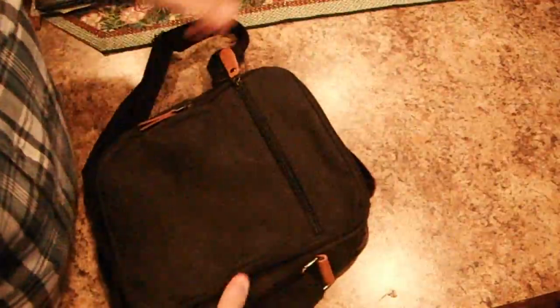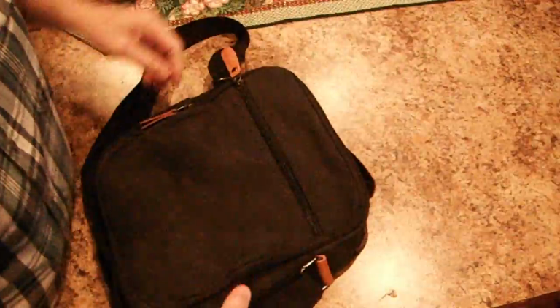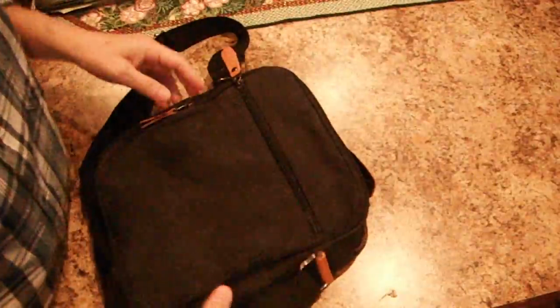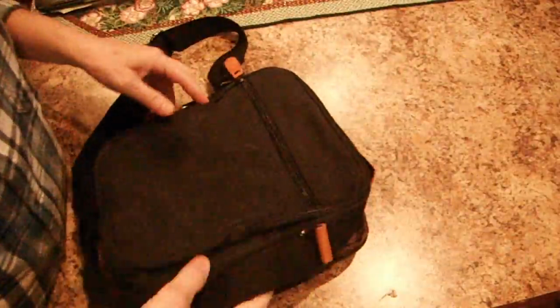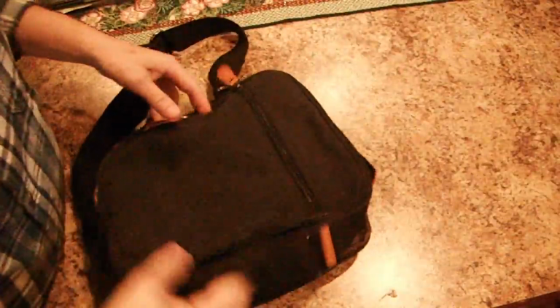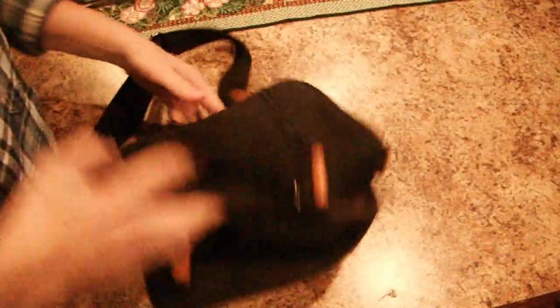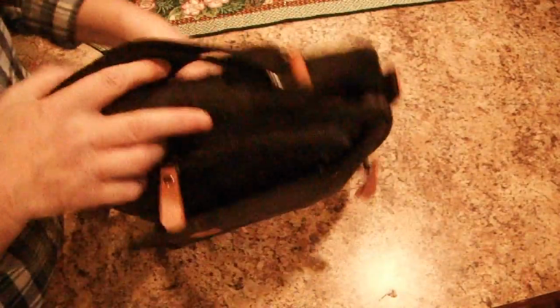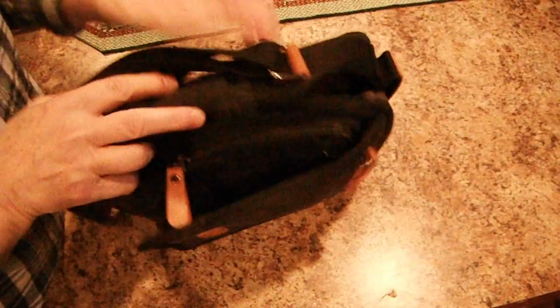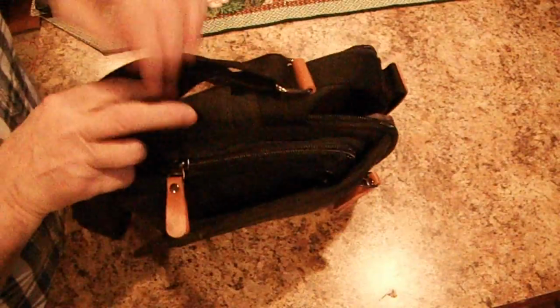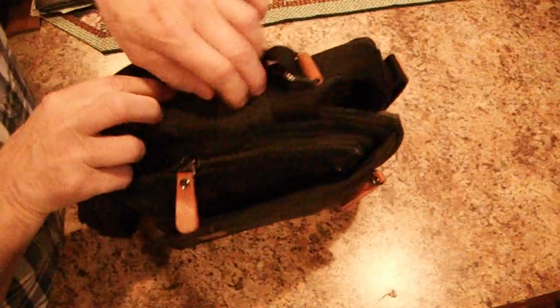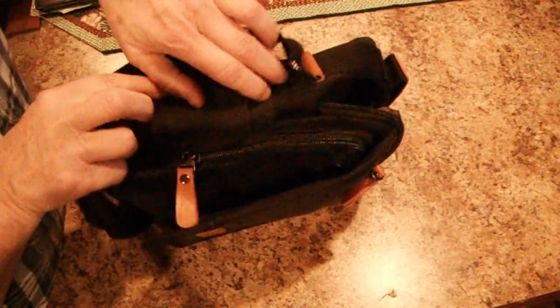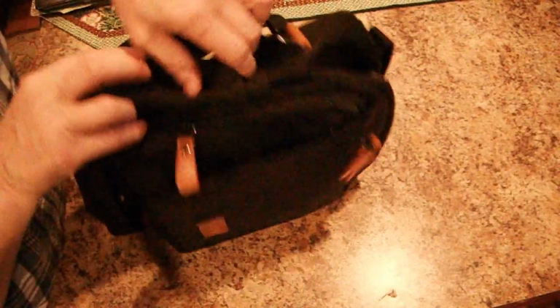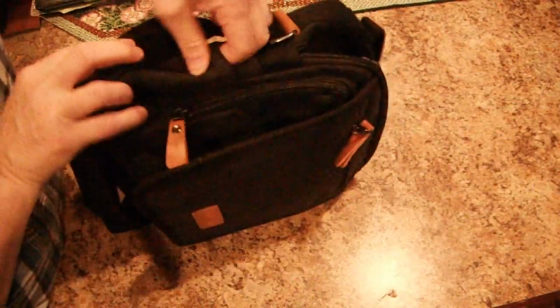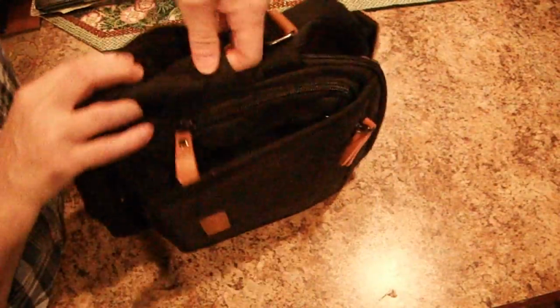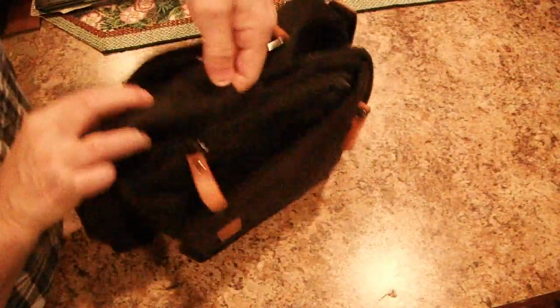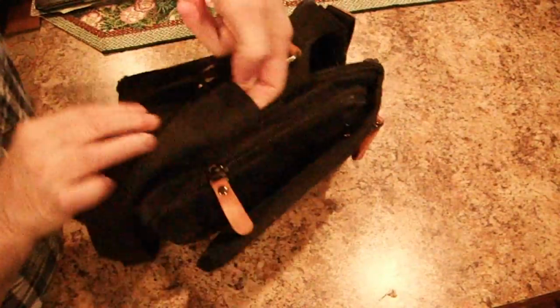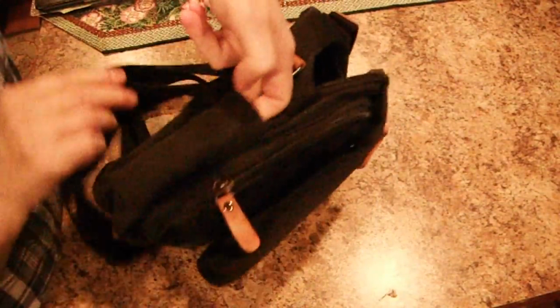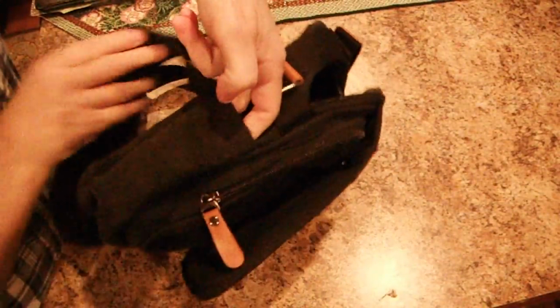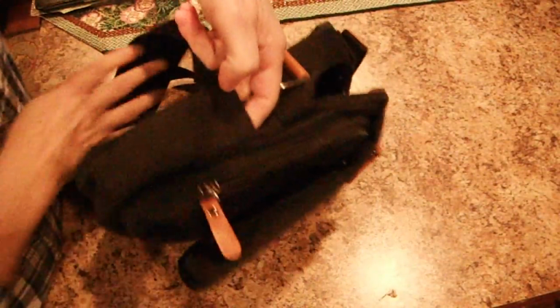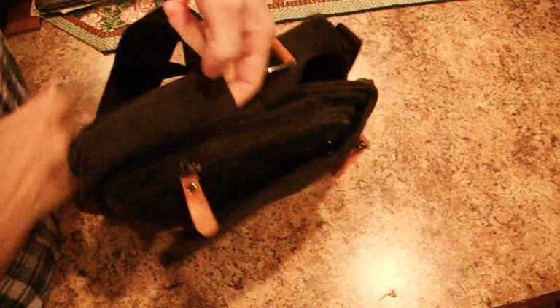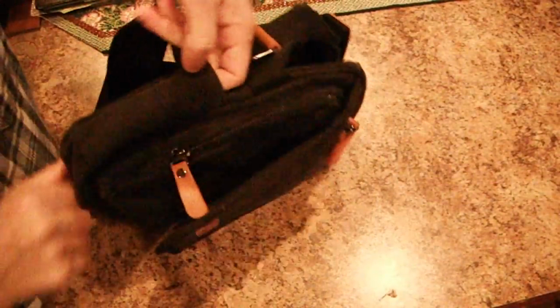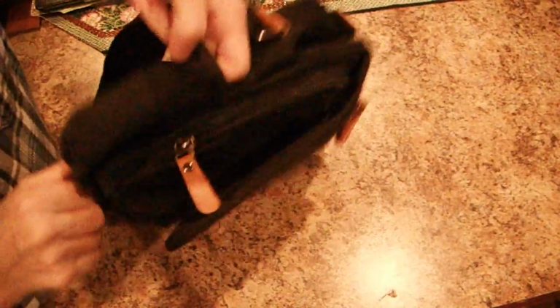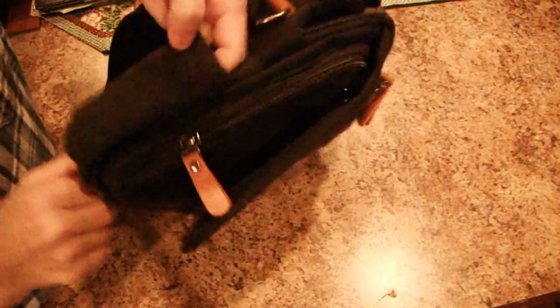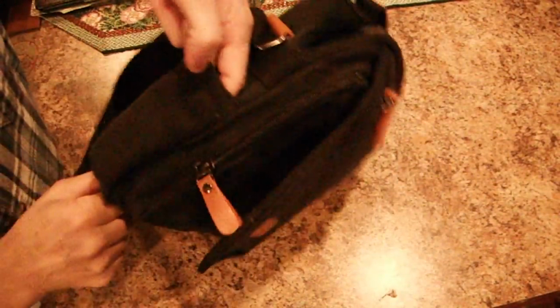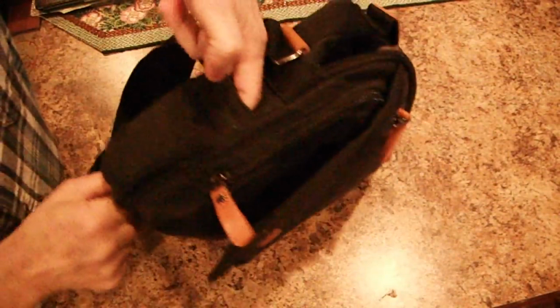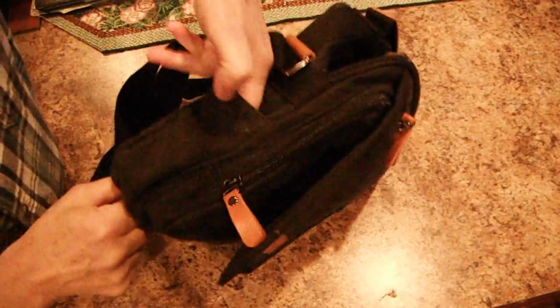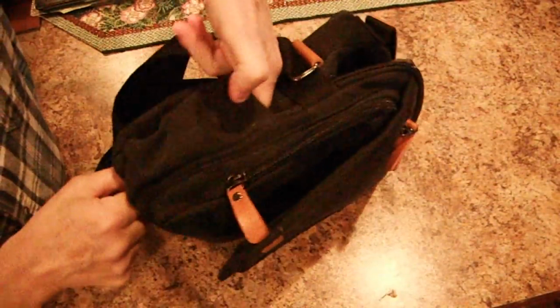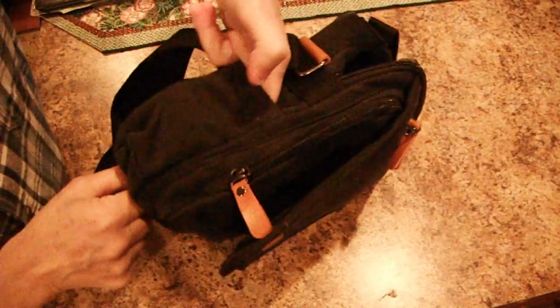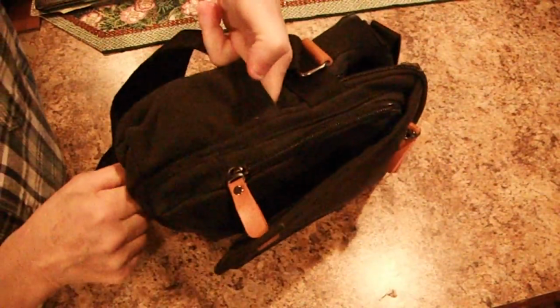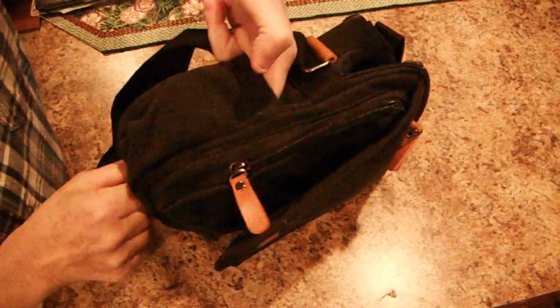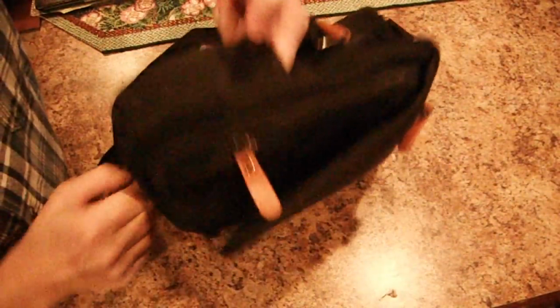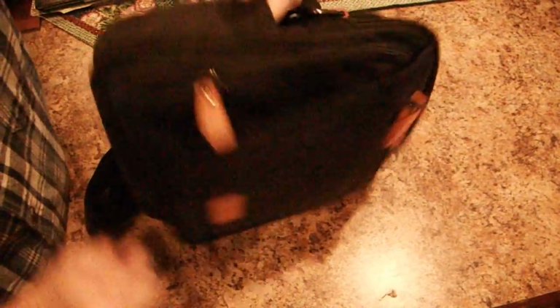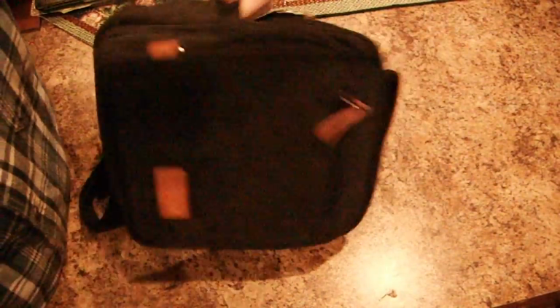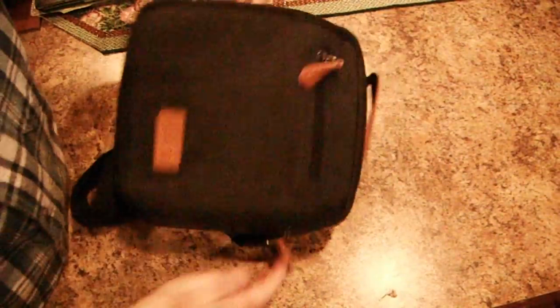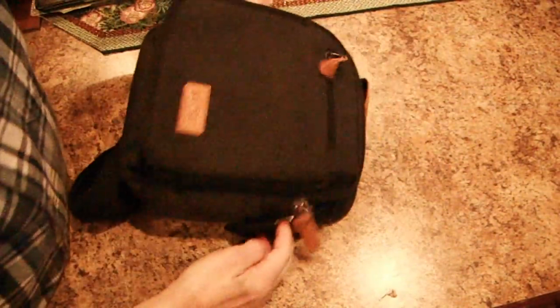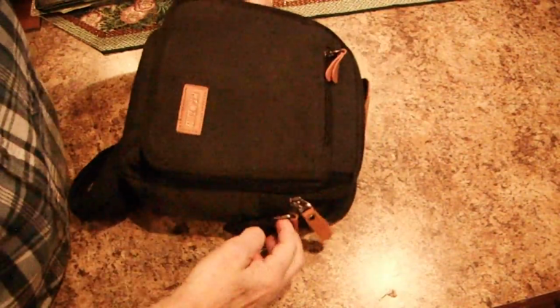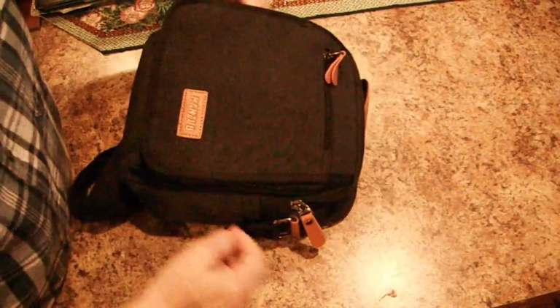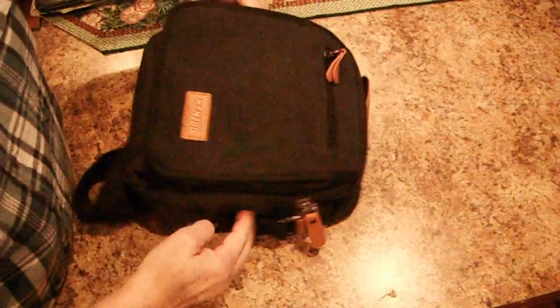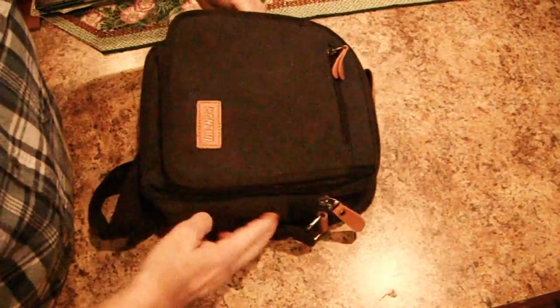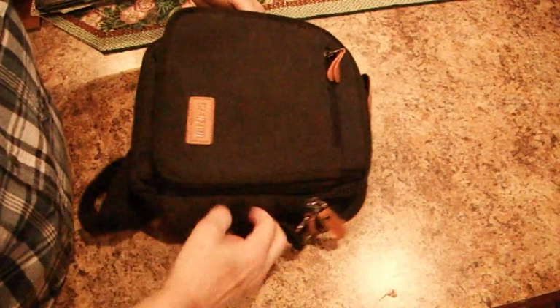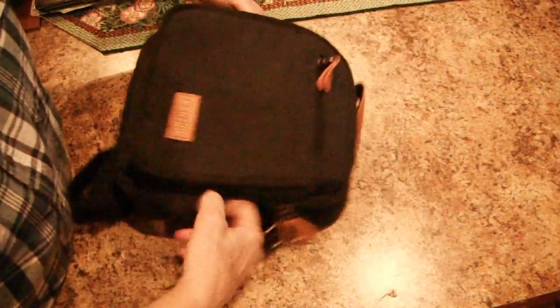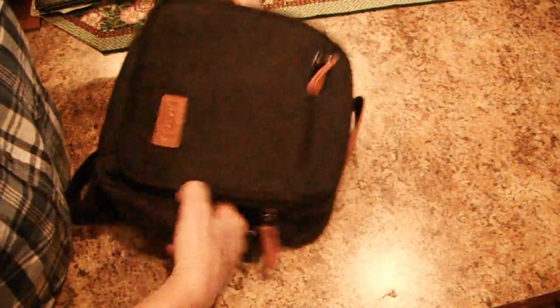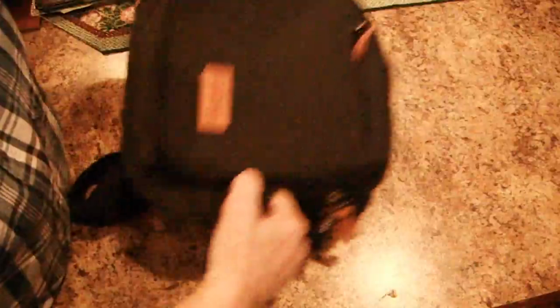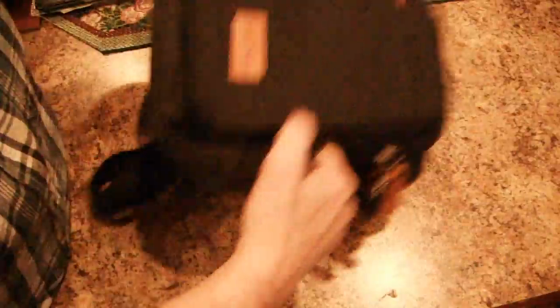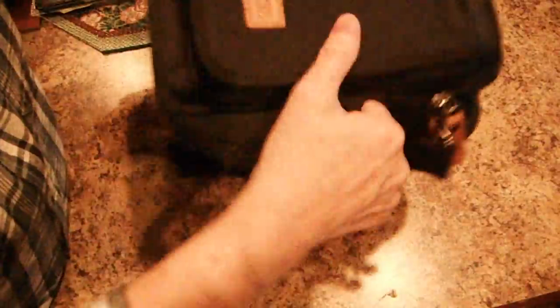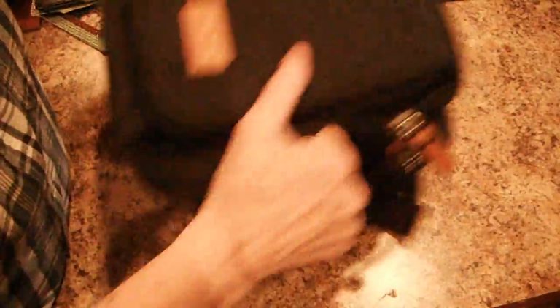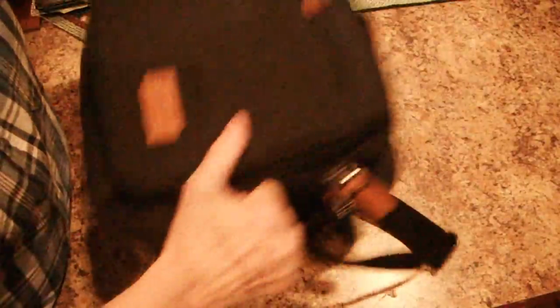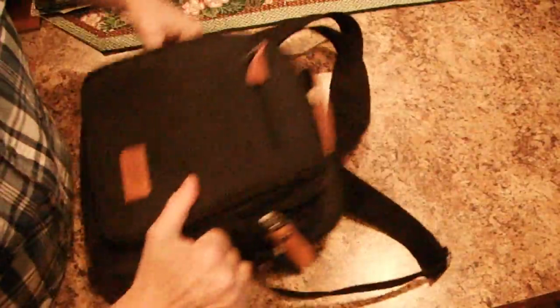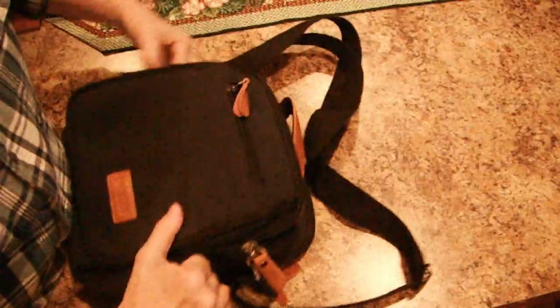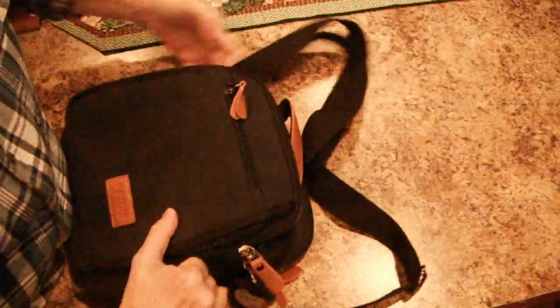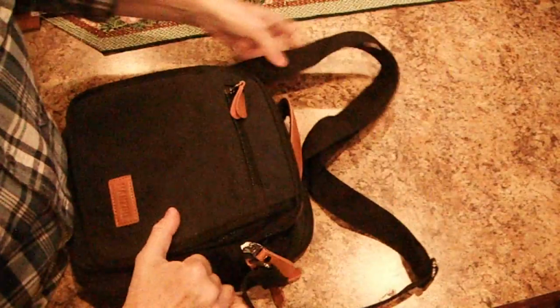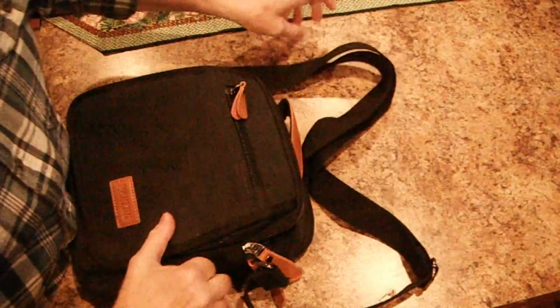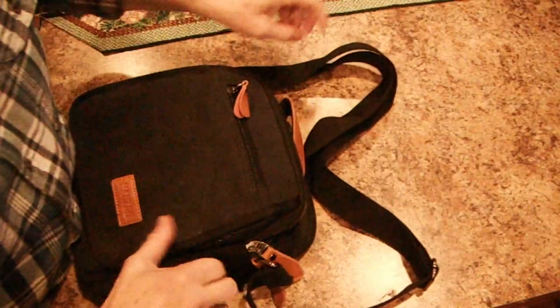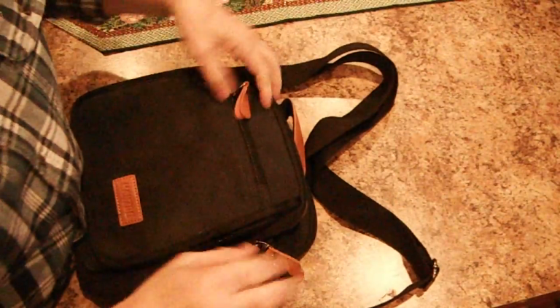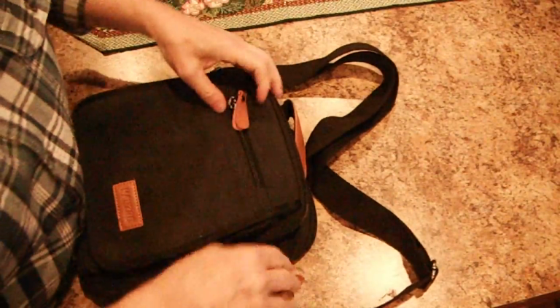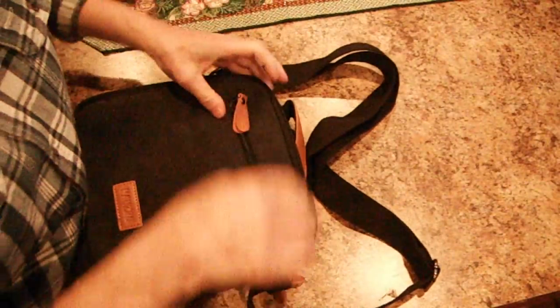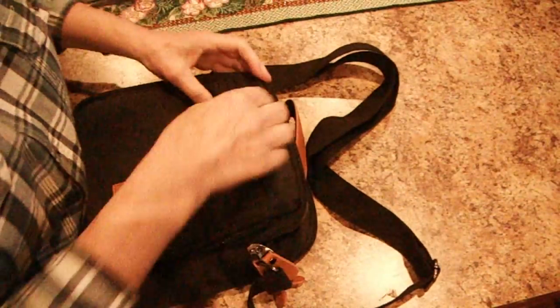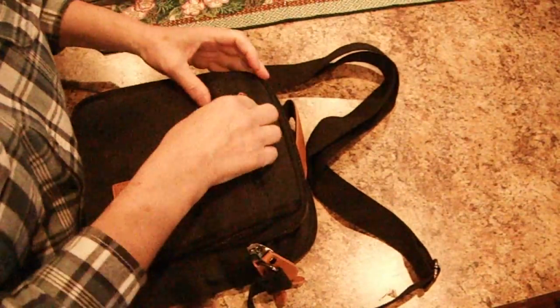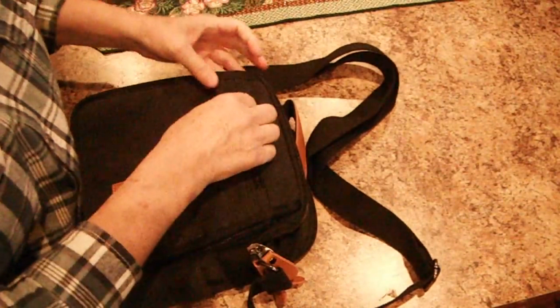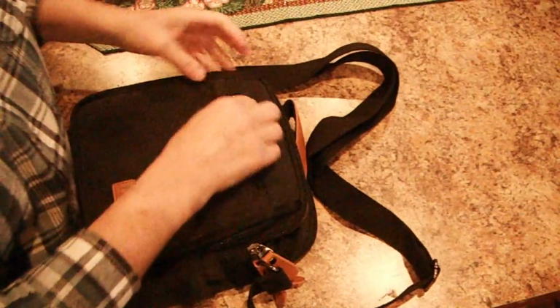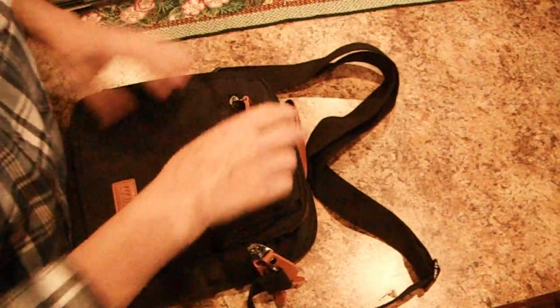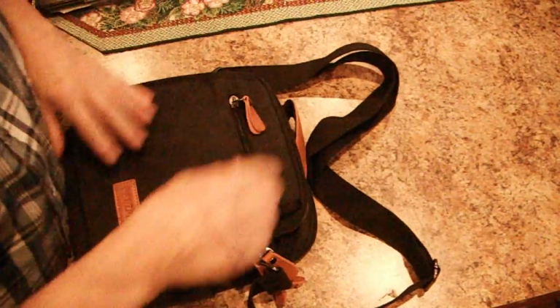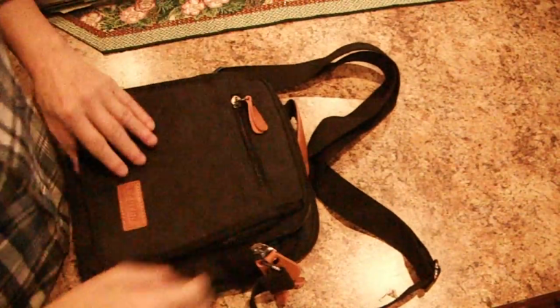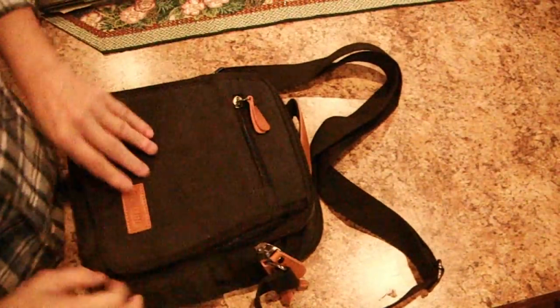Plenty of pockets. It's got a pocket on each side that is not zippered, so there are two unzippered pockets. All the rest are zippered.